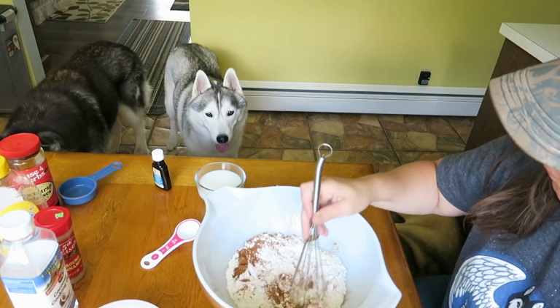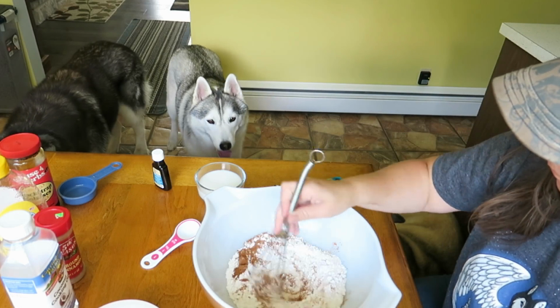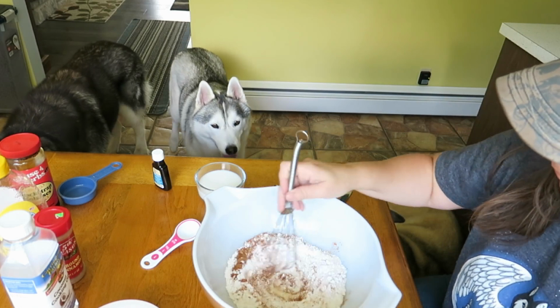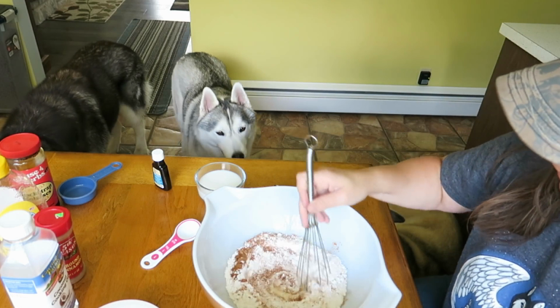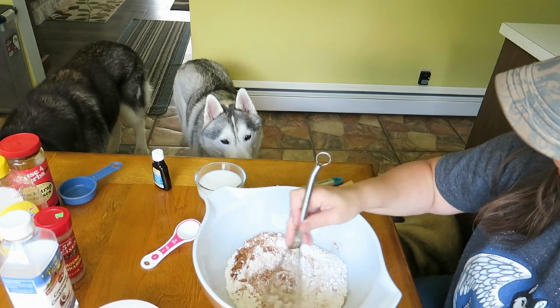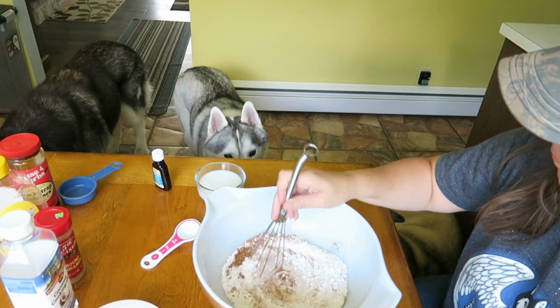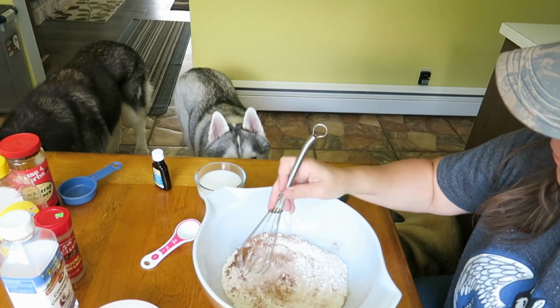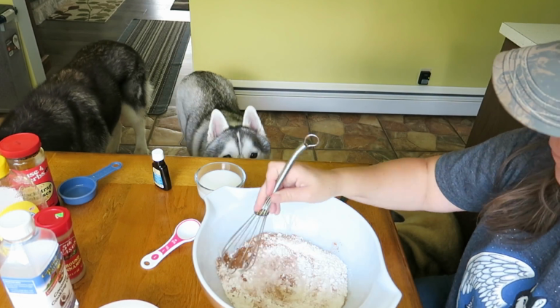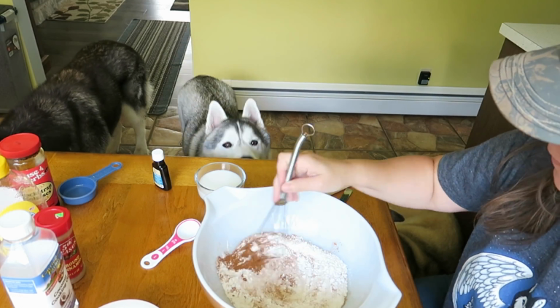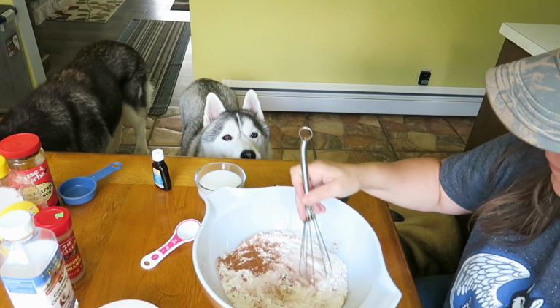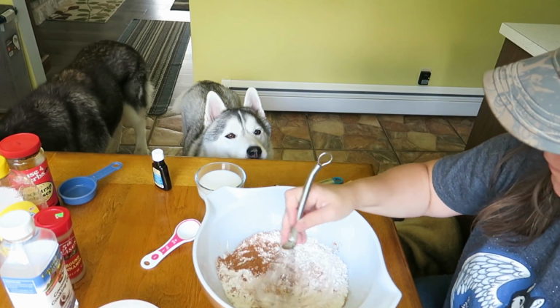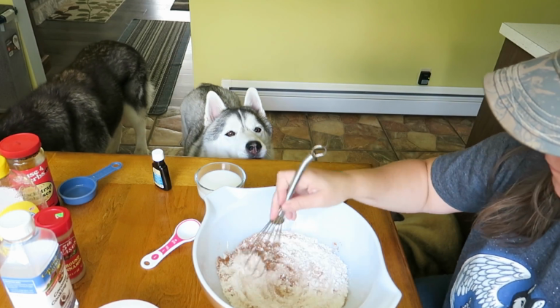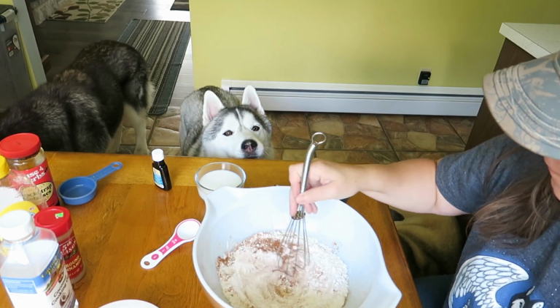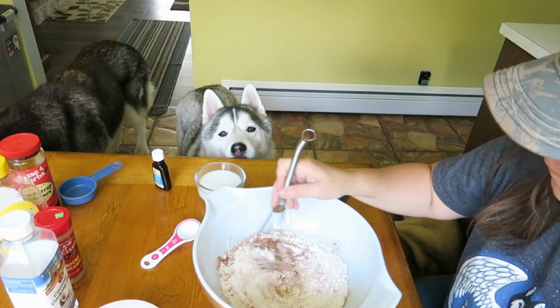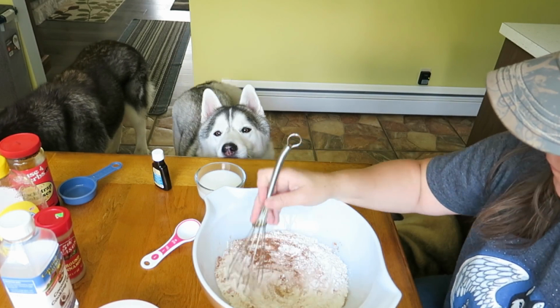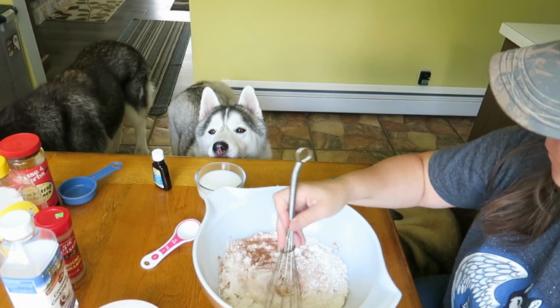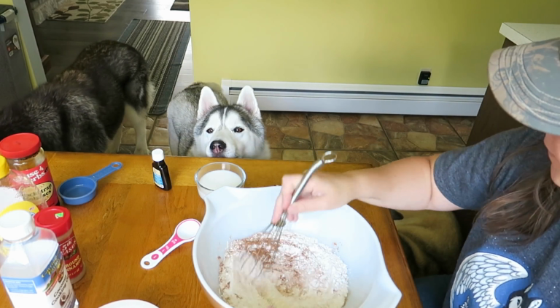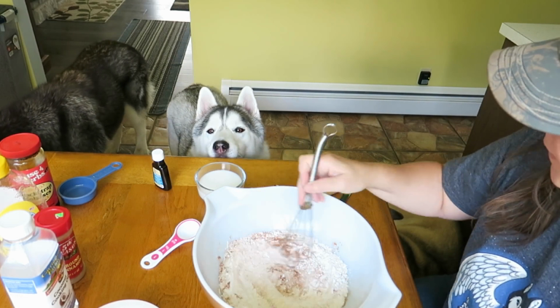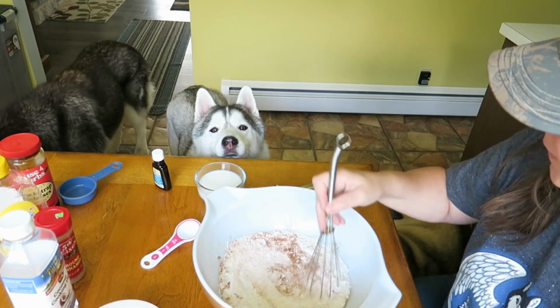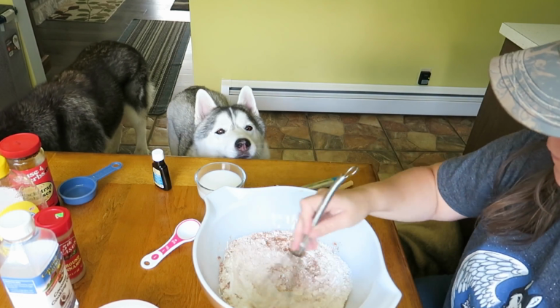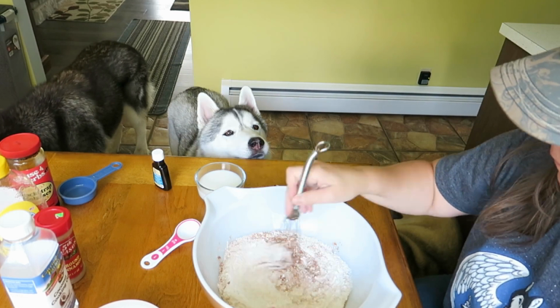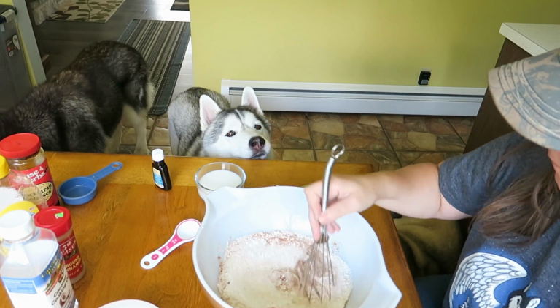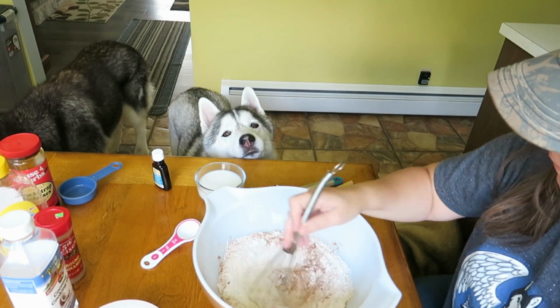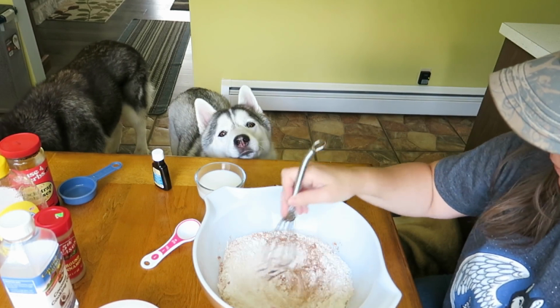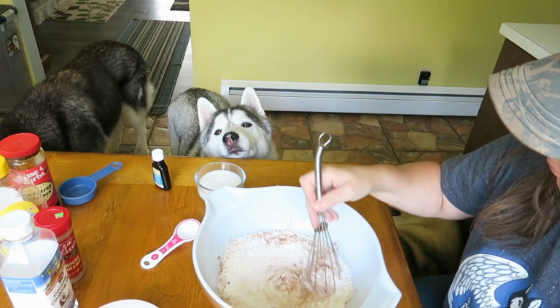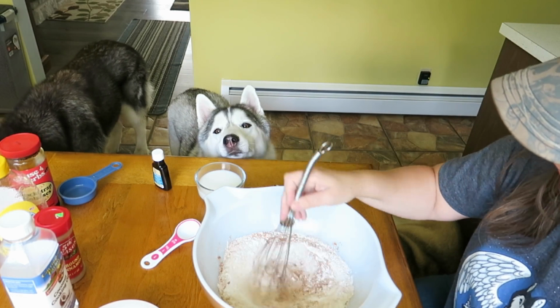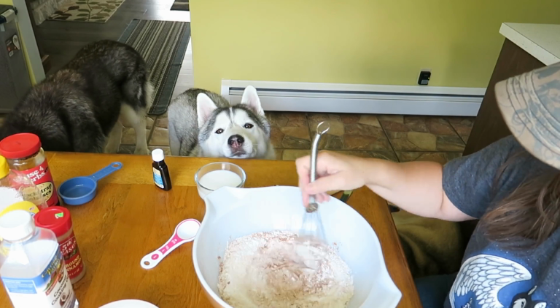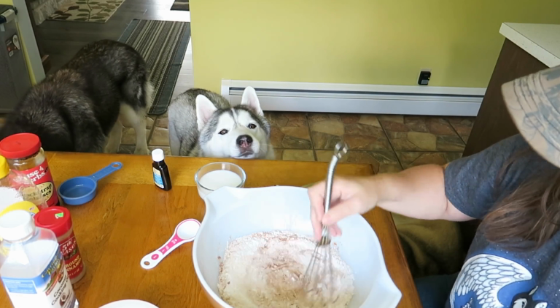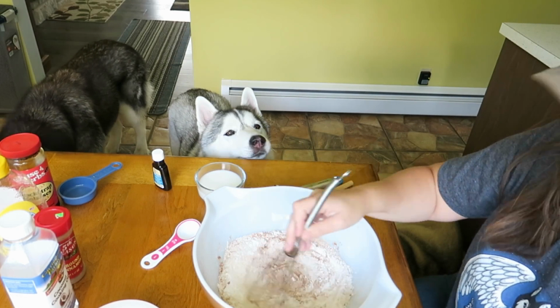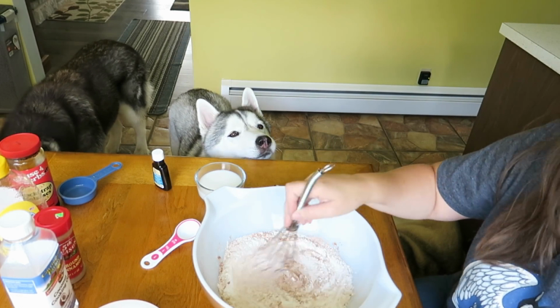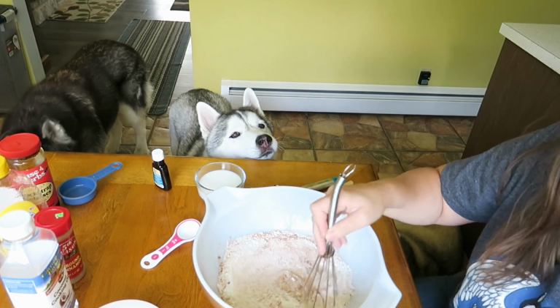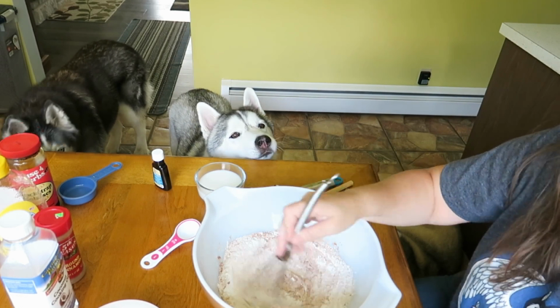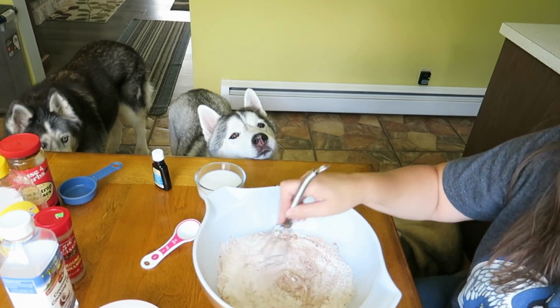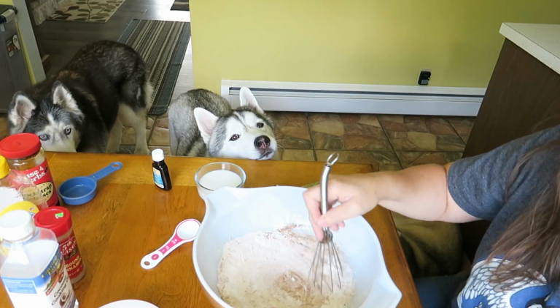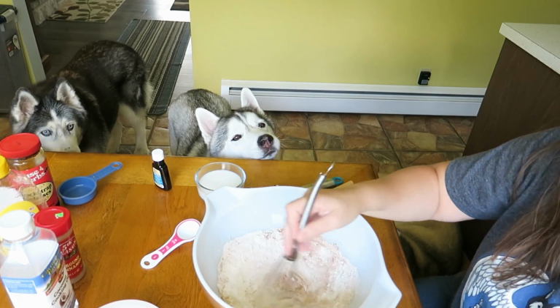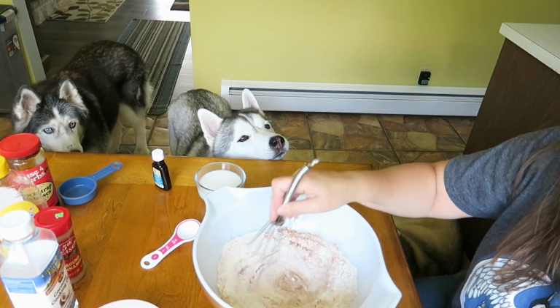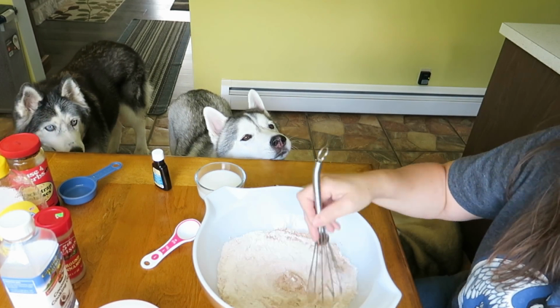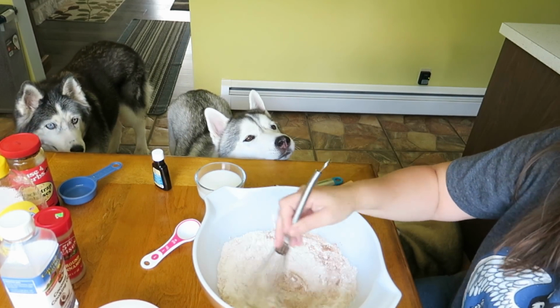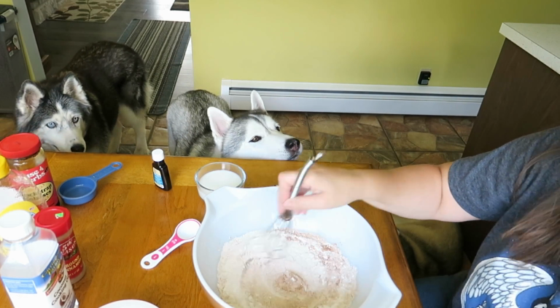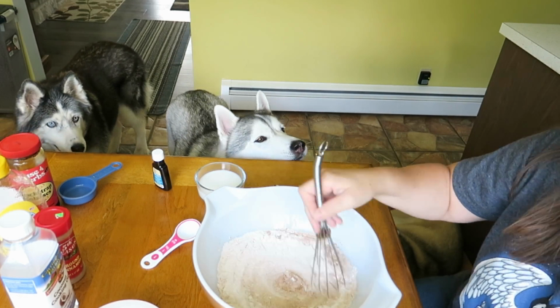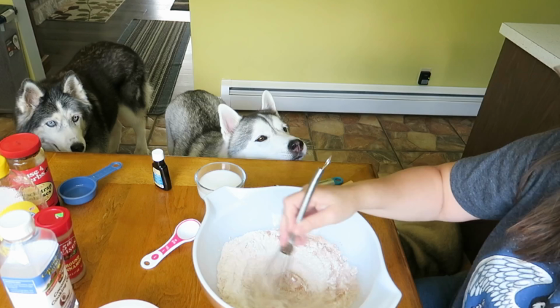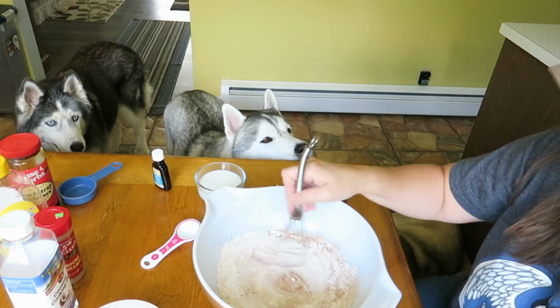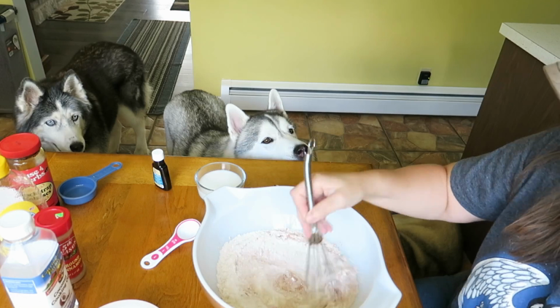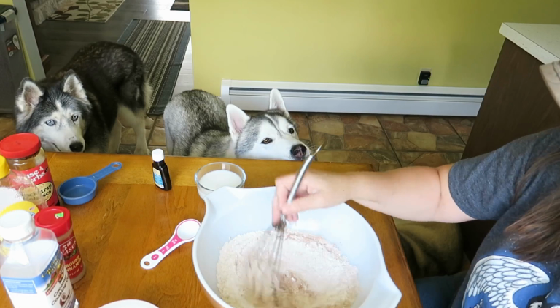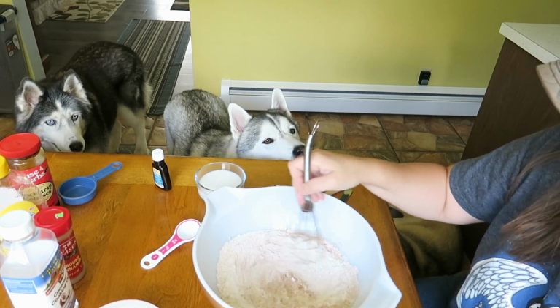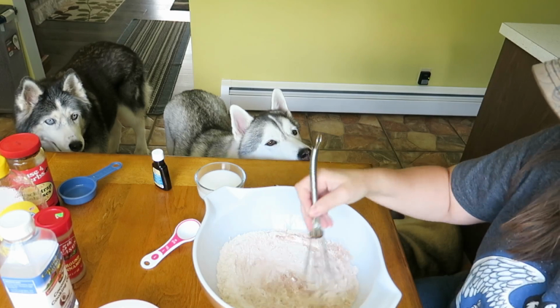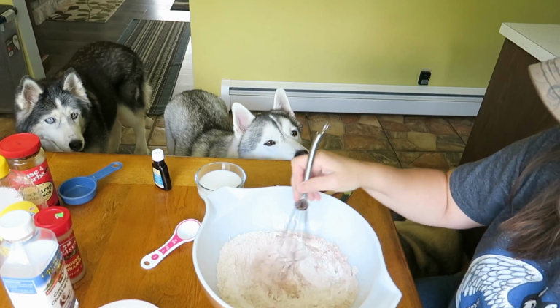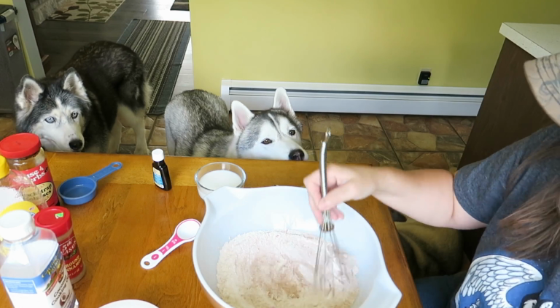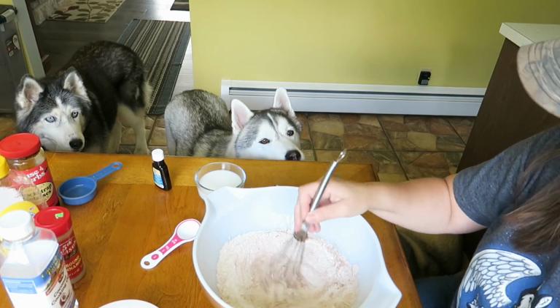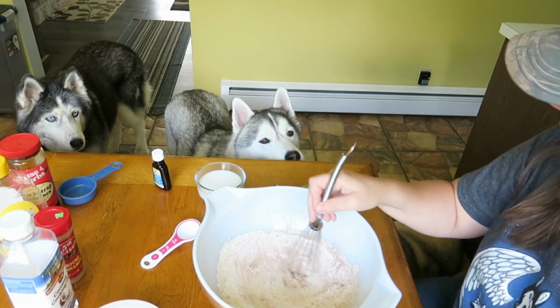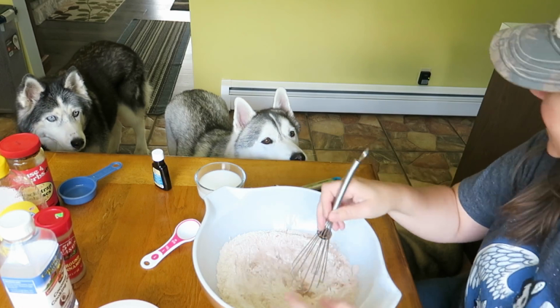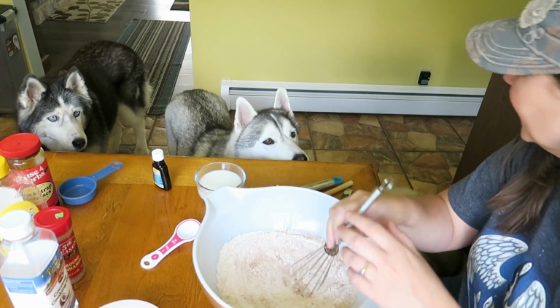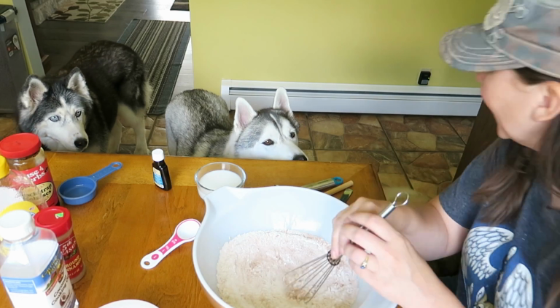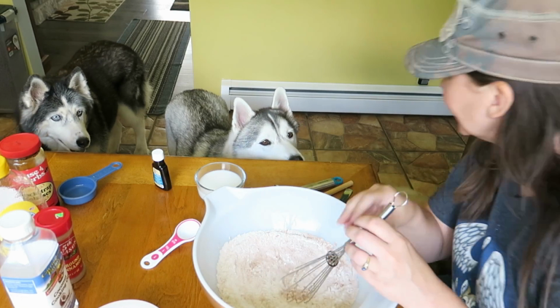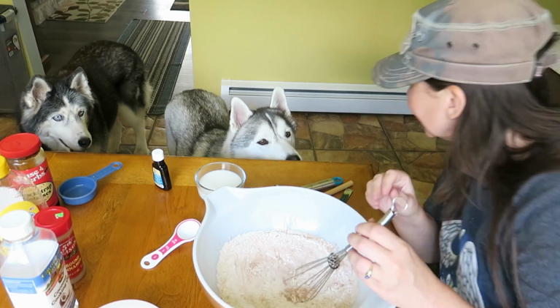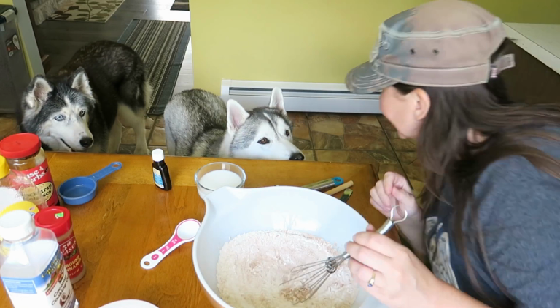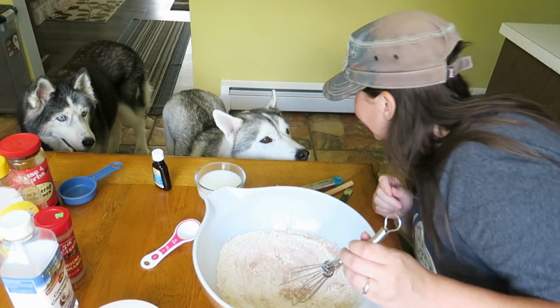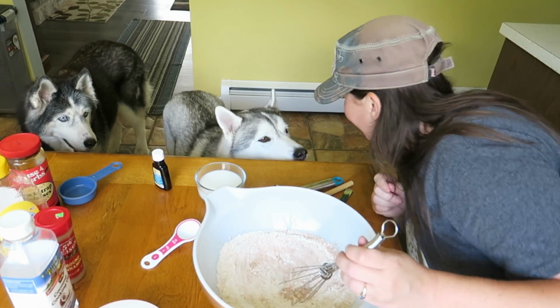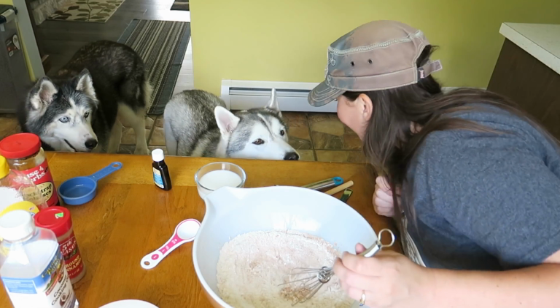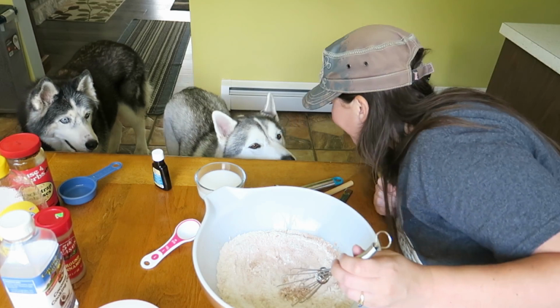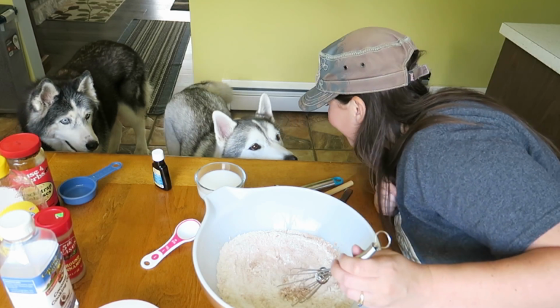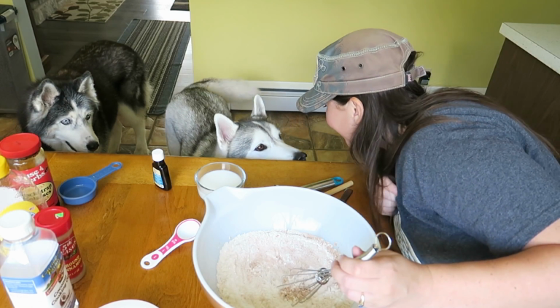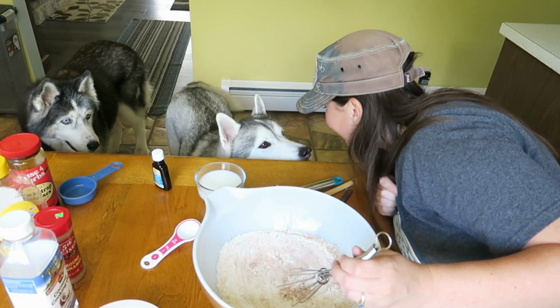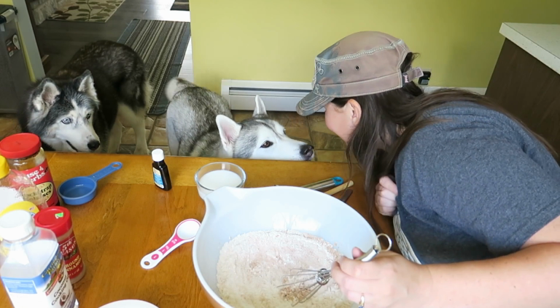Want to help, Memphis? What do you think? Want to help whisk this together? Does it smell good?